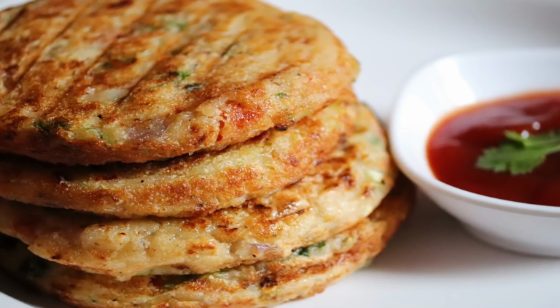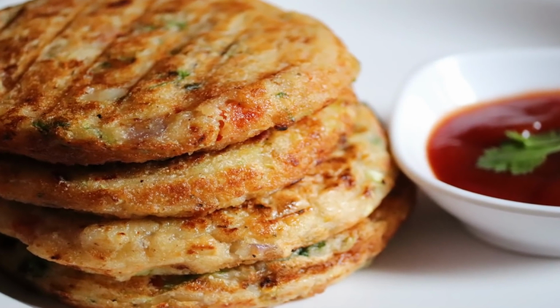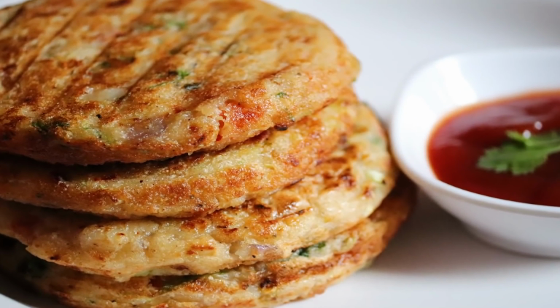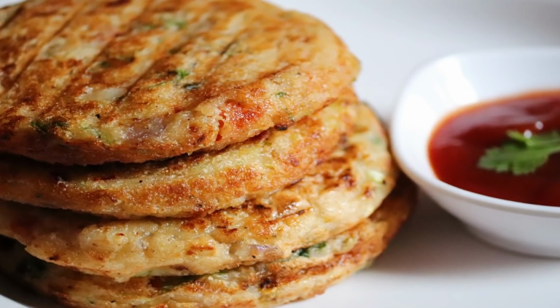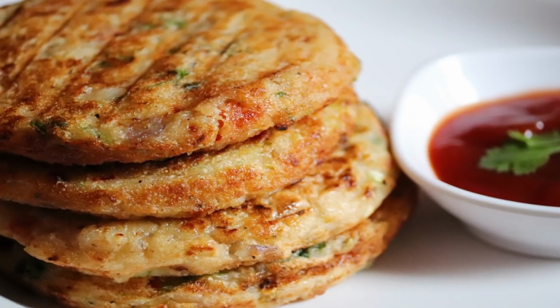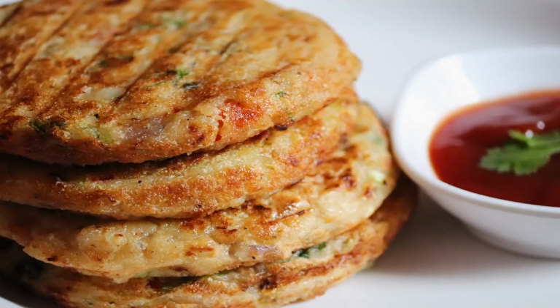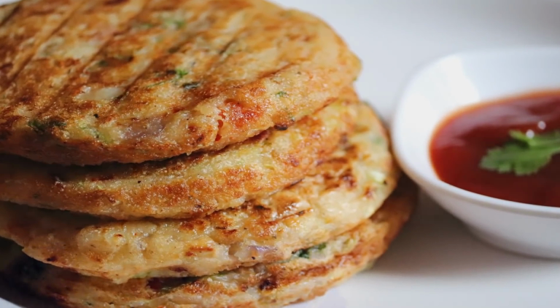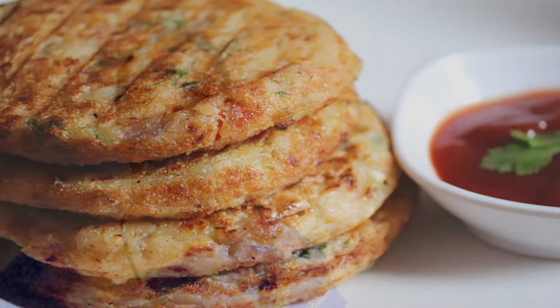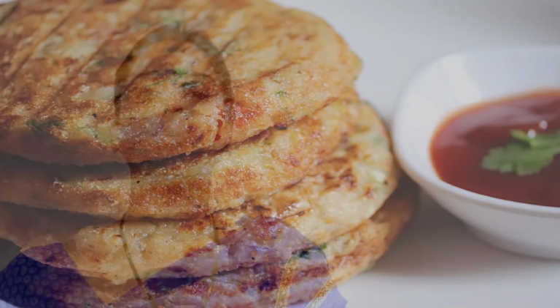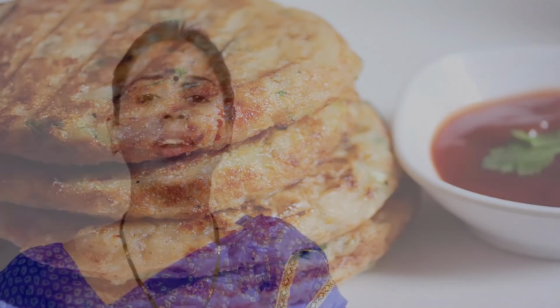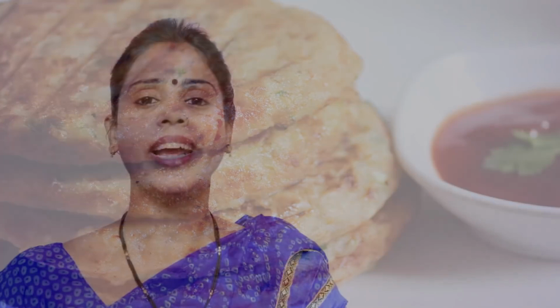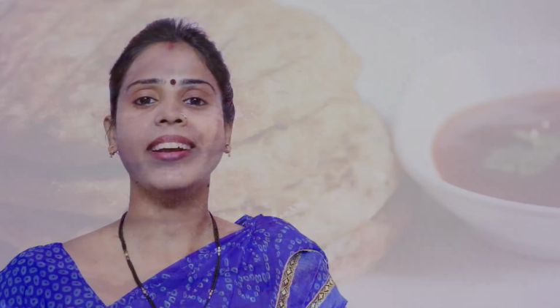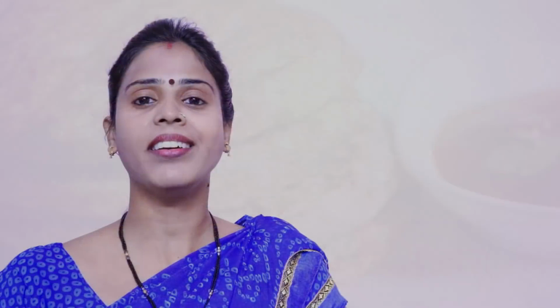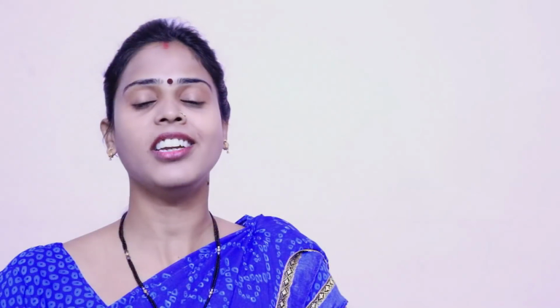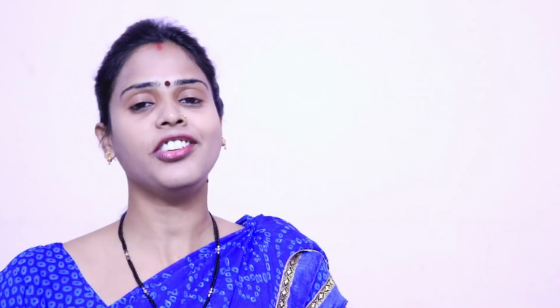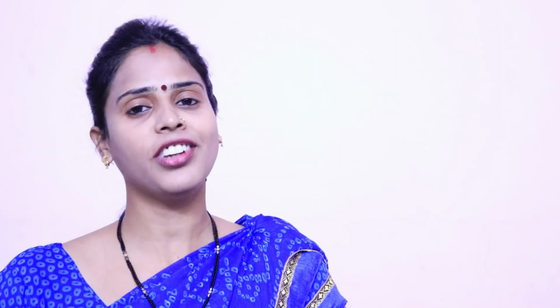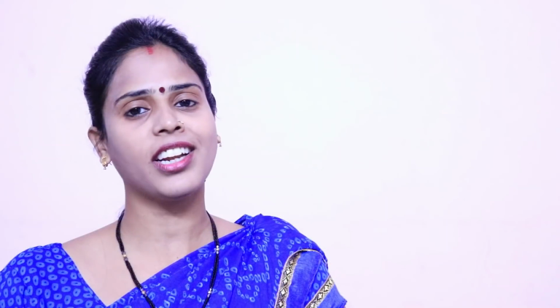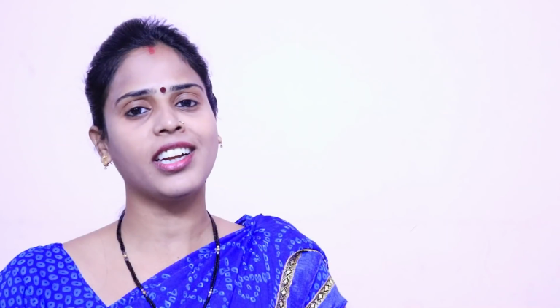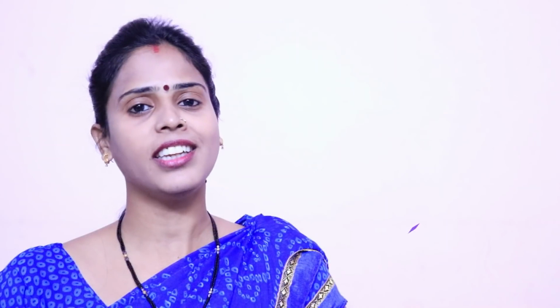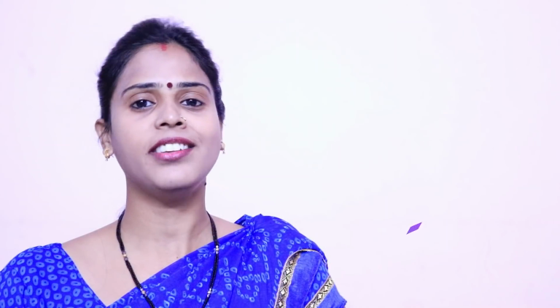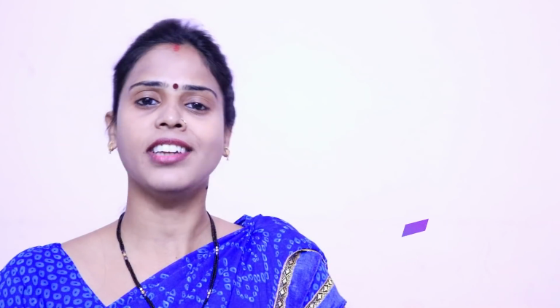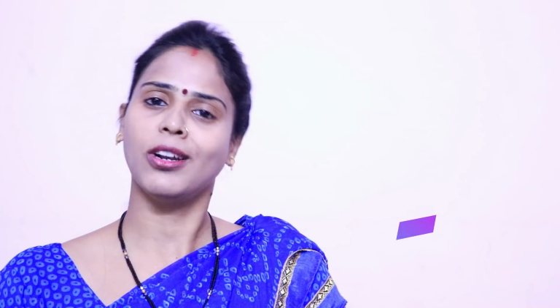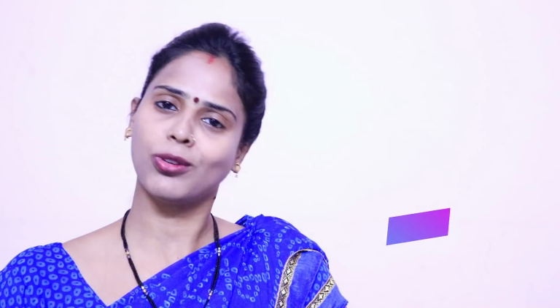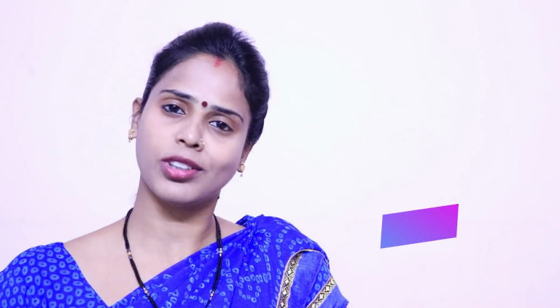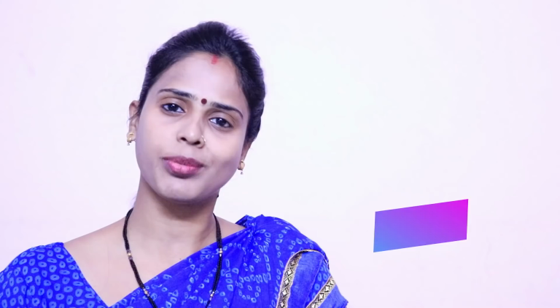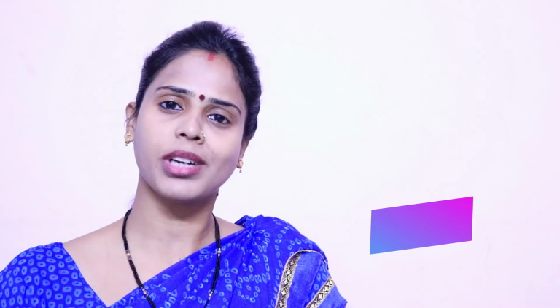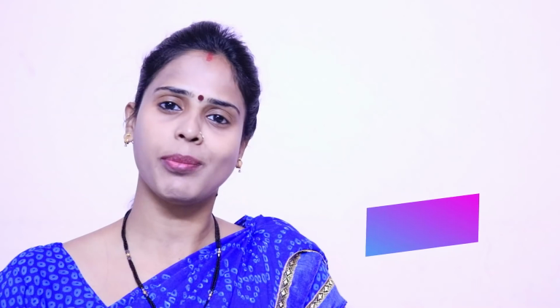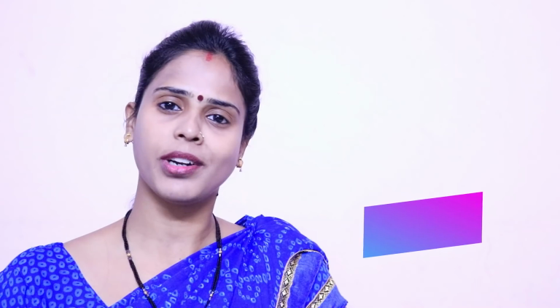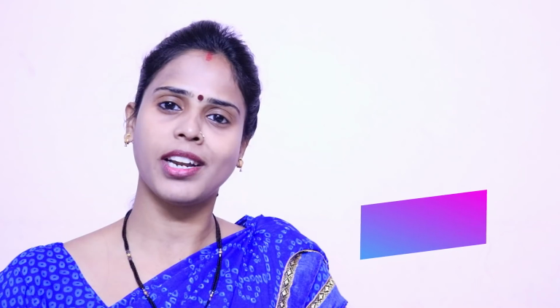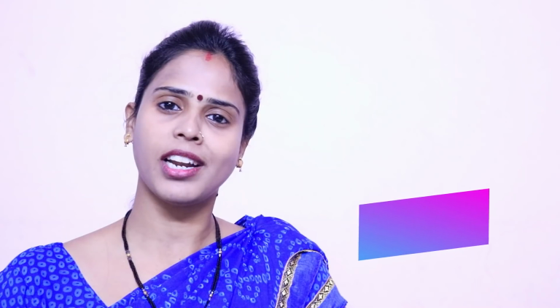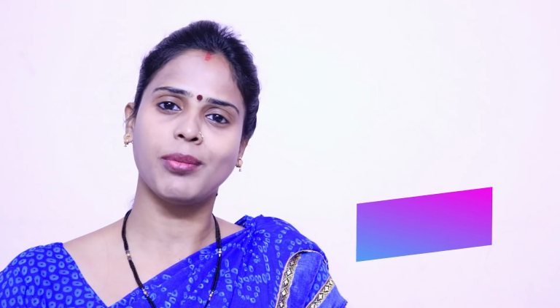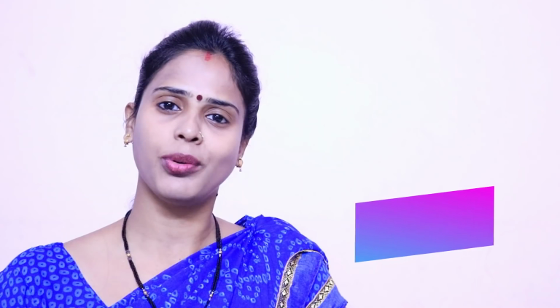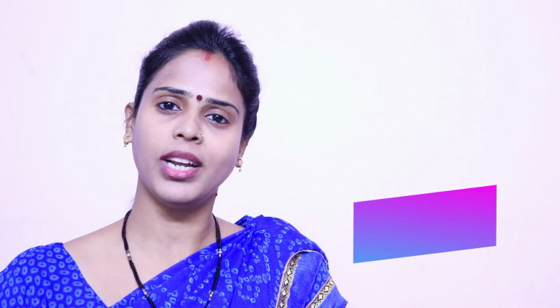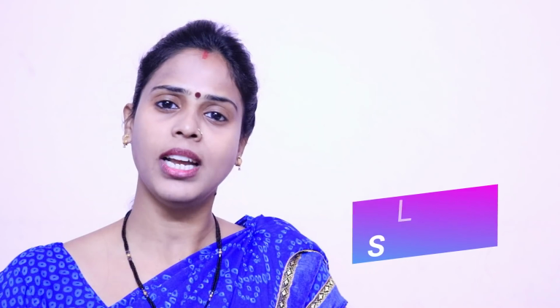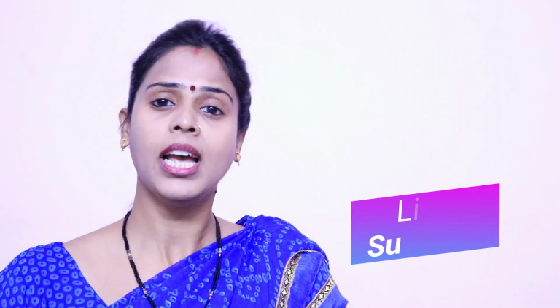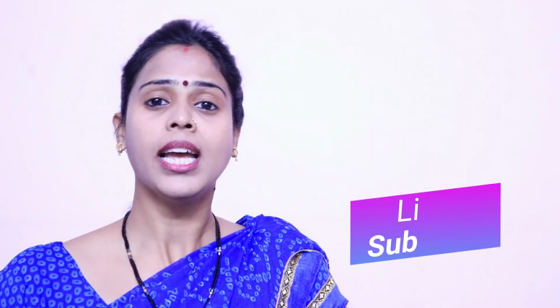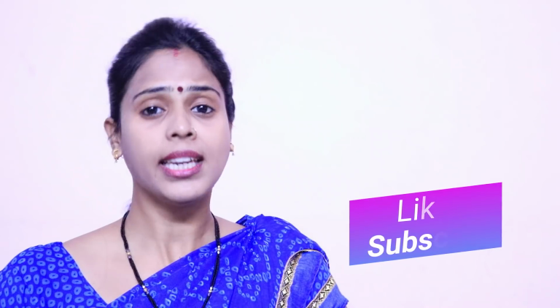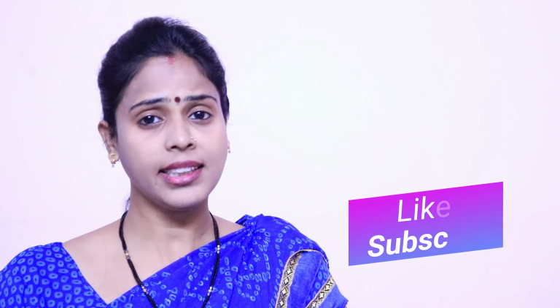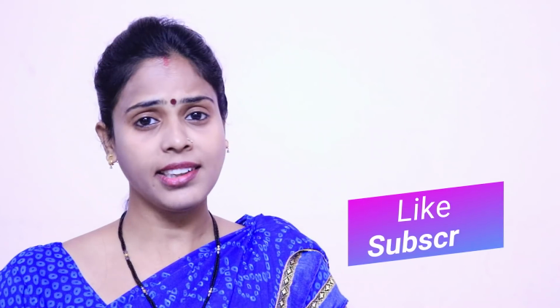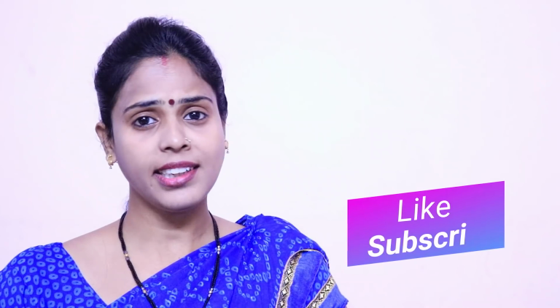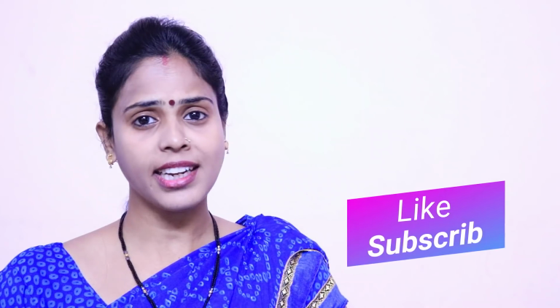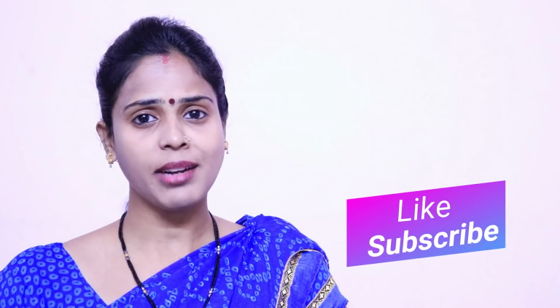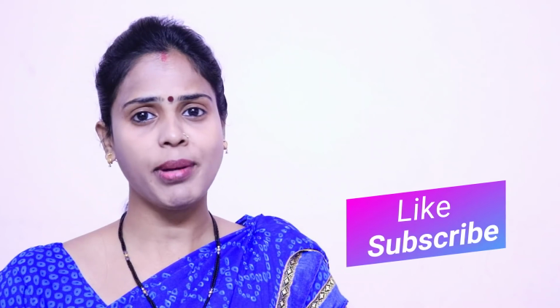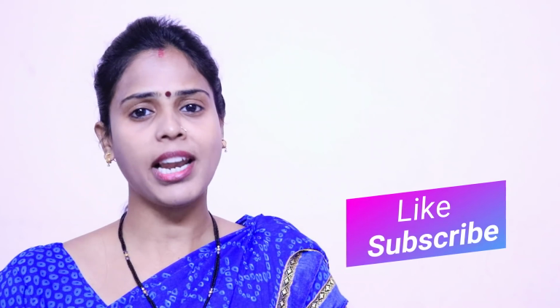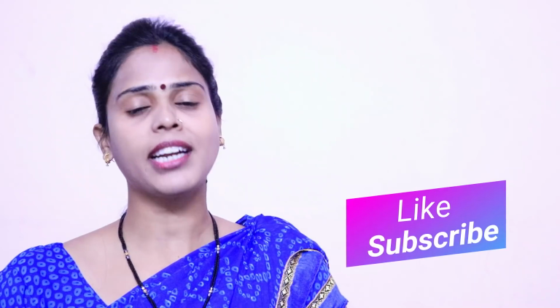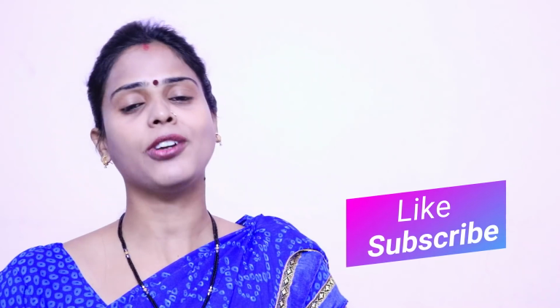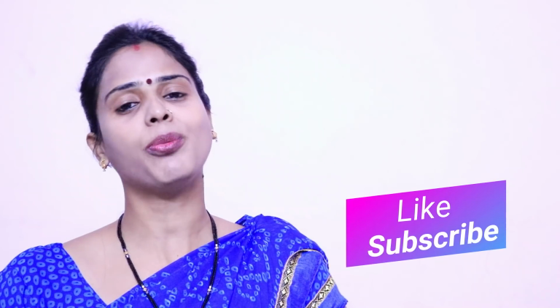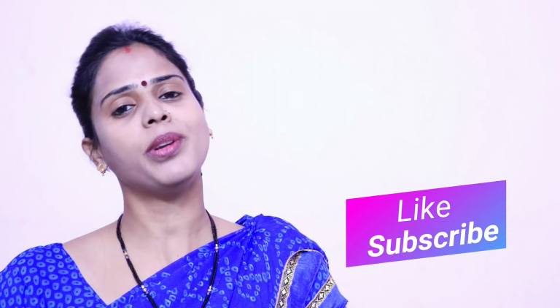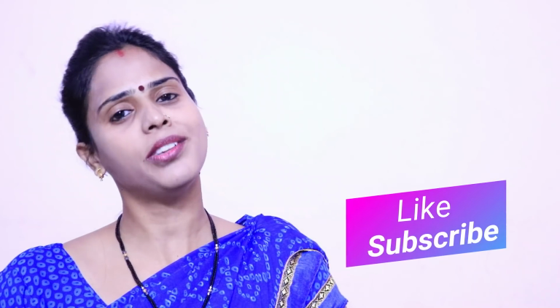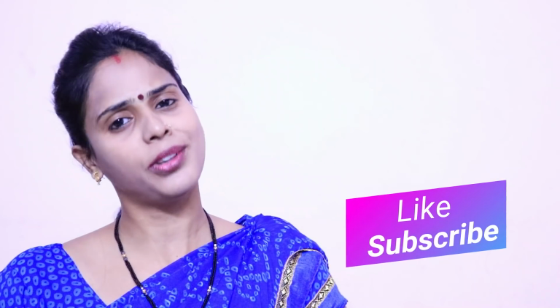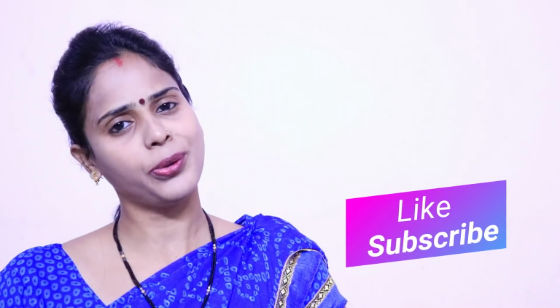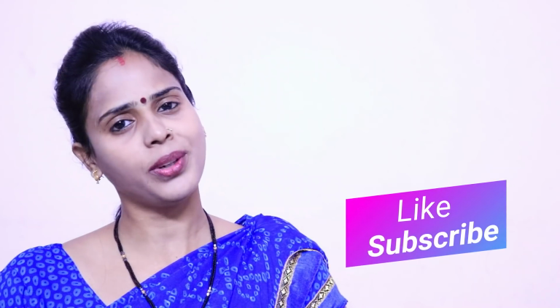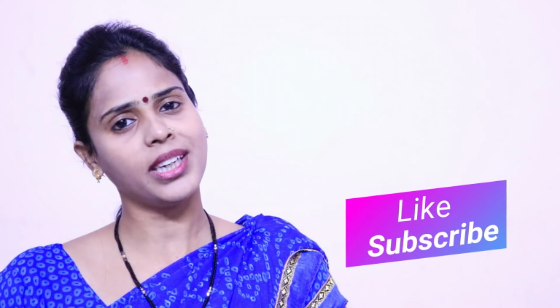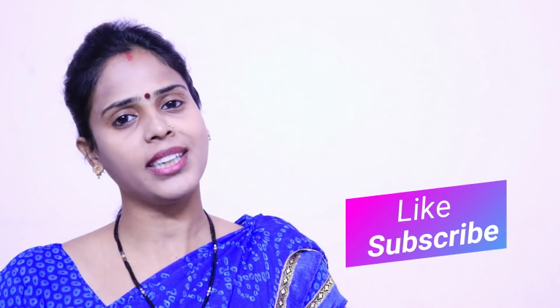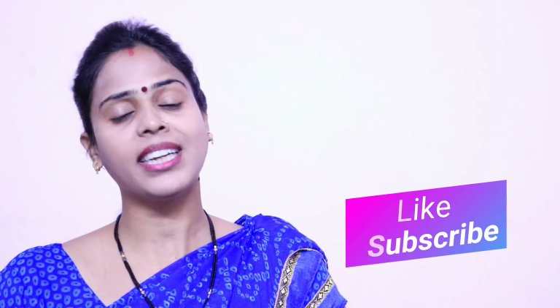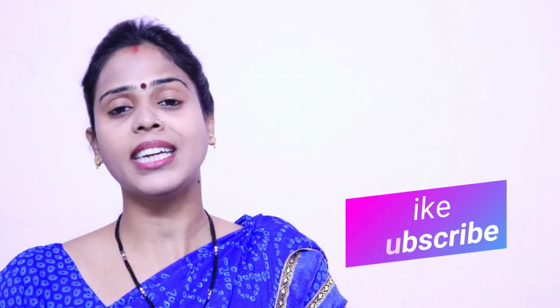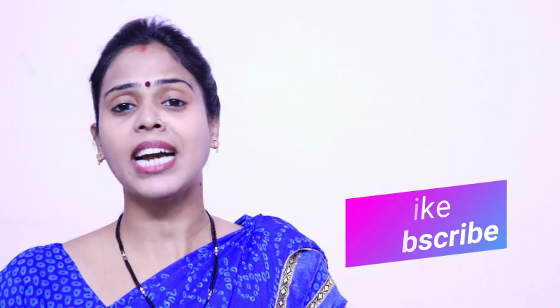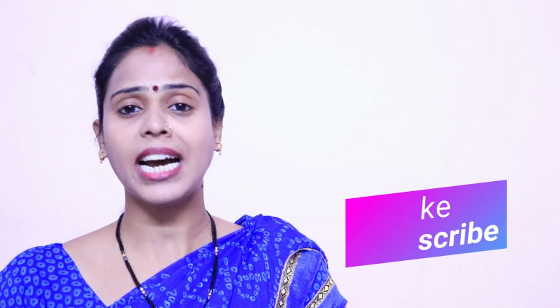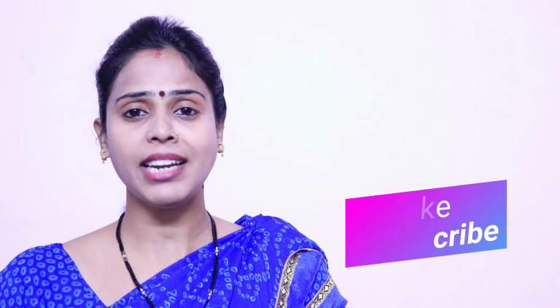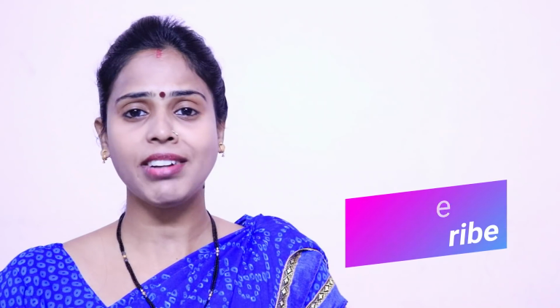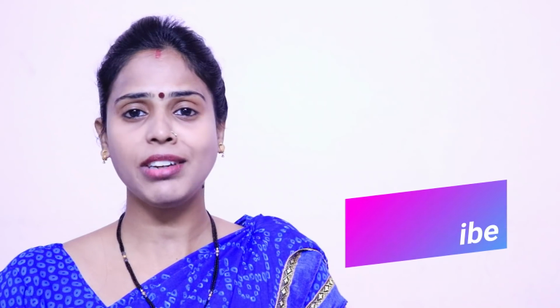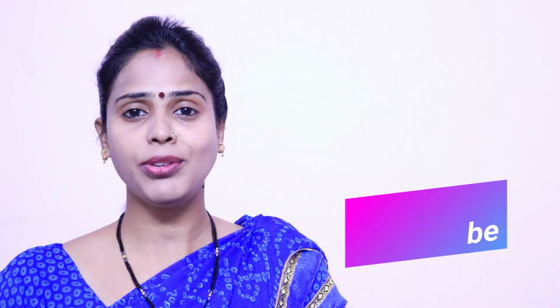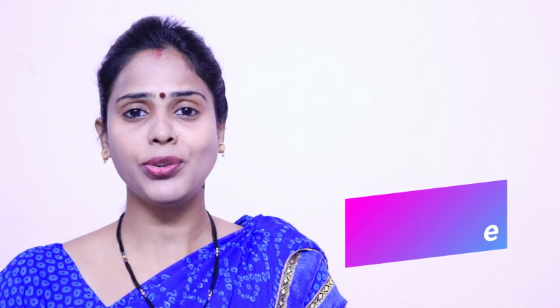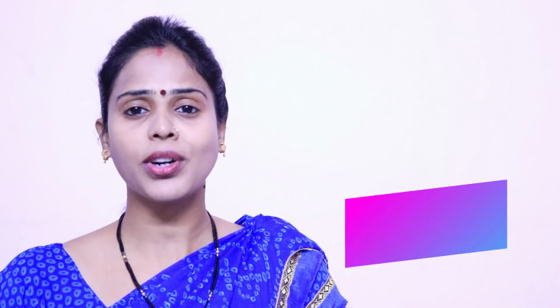Don't forget to like the video and share the channel. Don't forget to press the bell icon so that you can get notifications of upcoming videos.